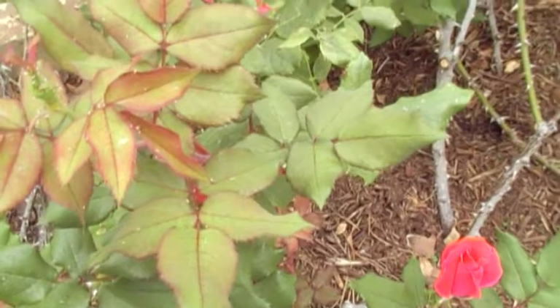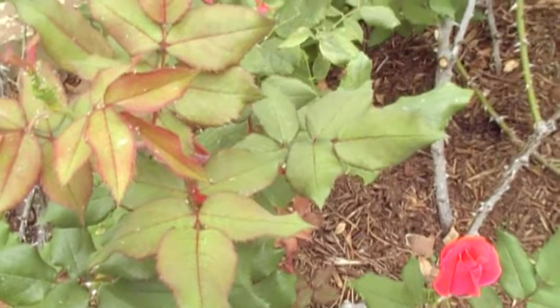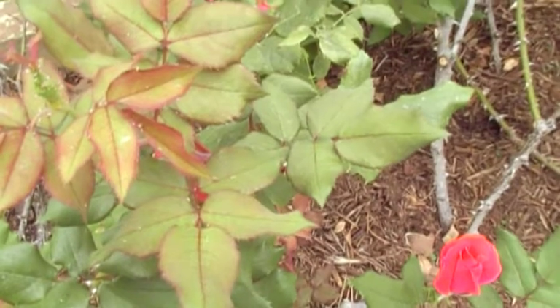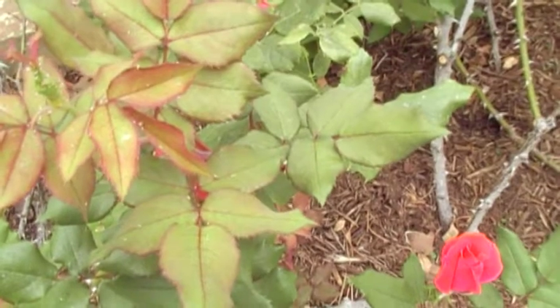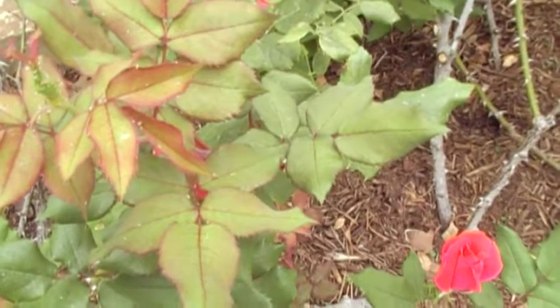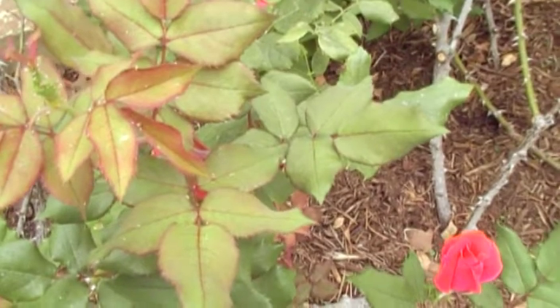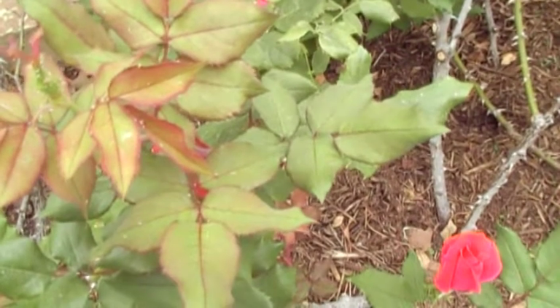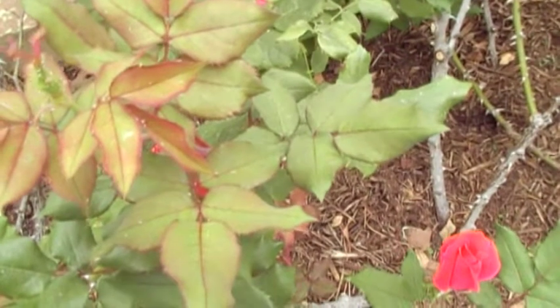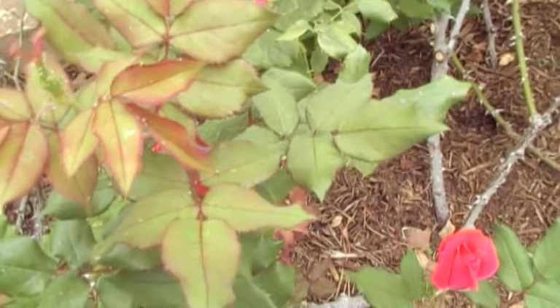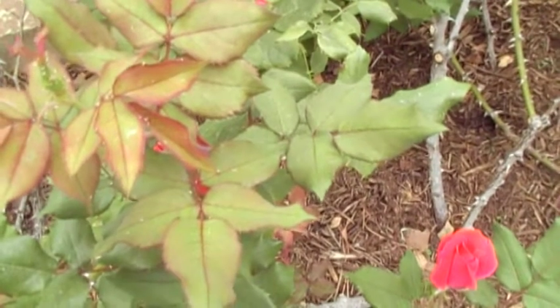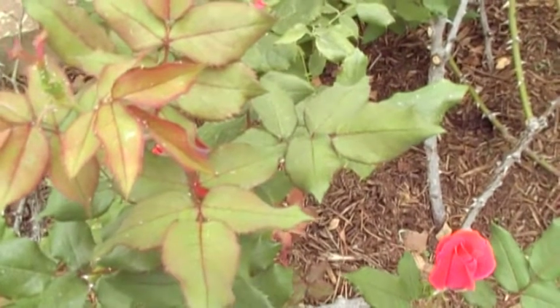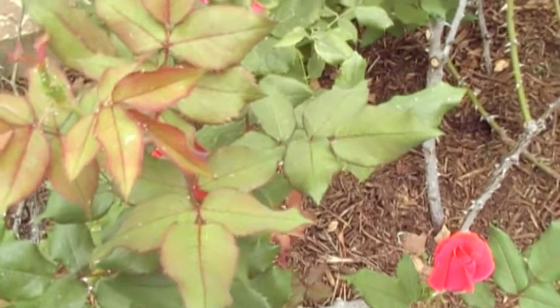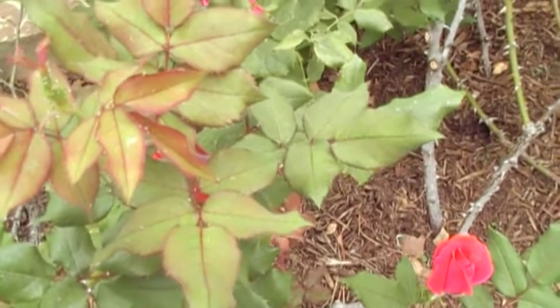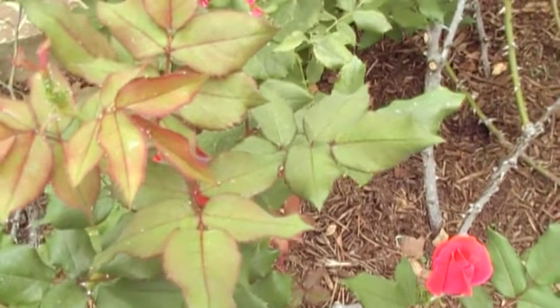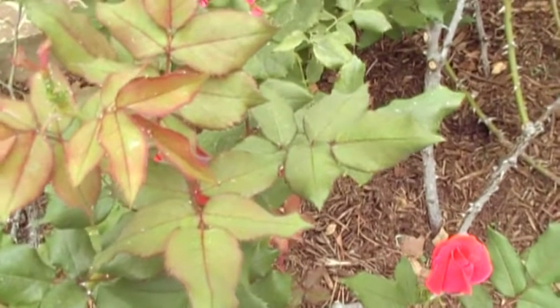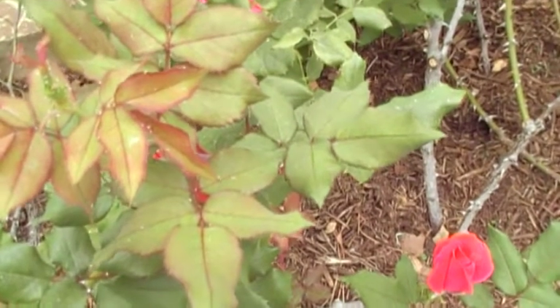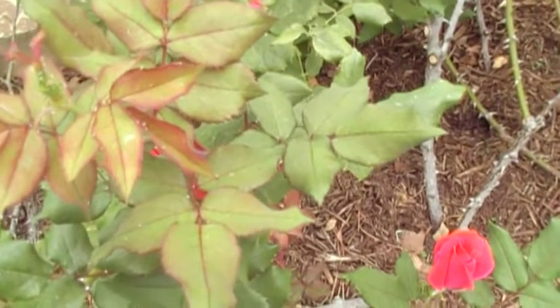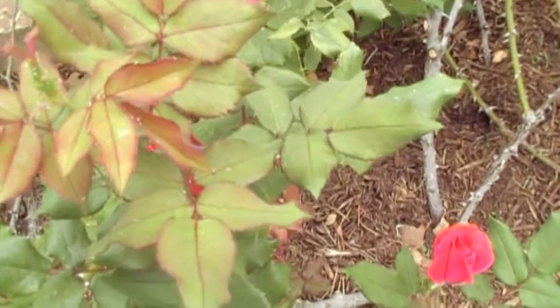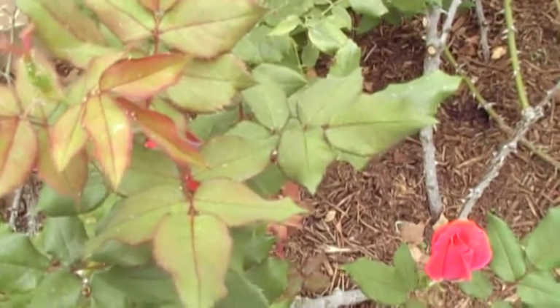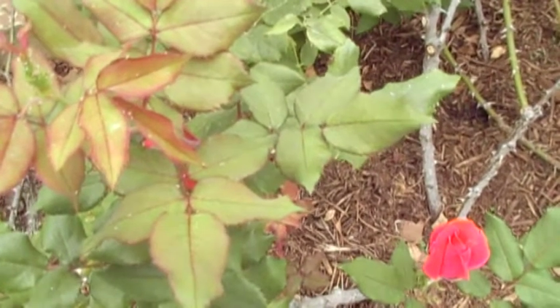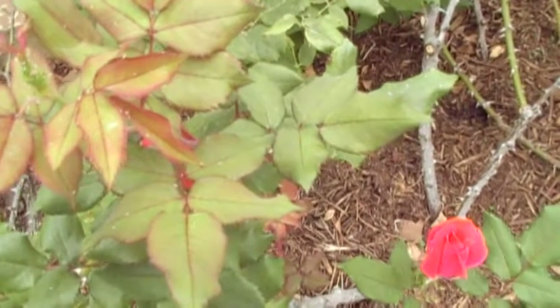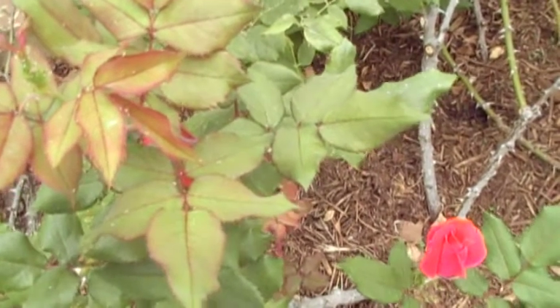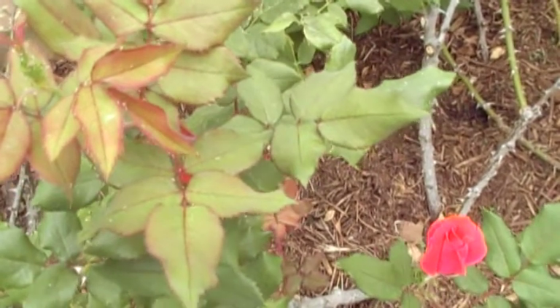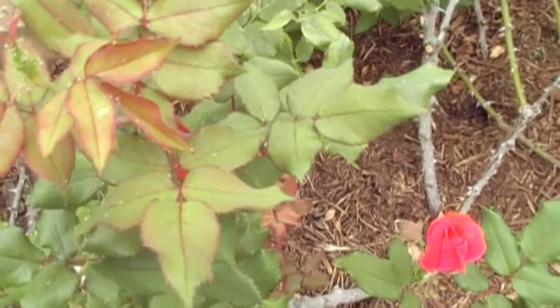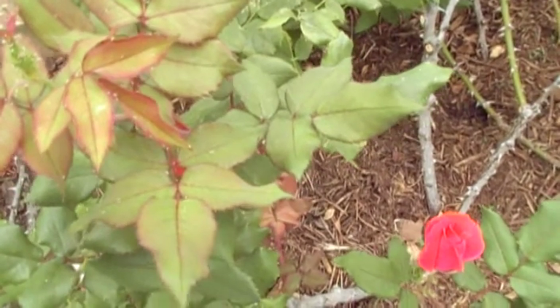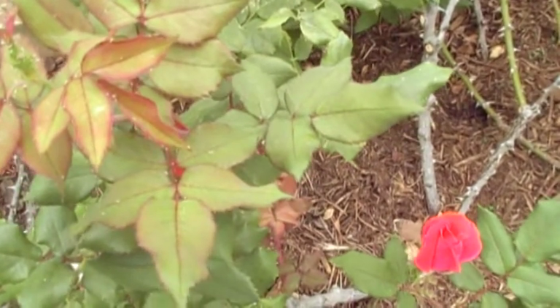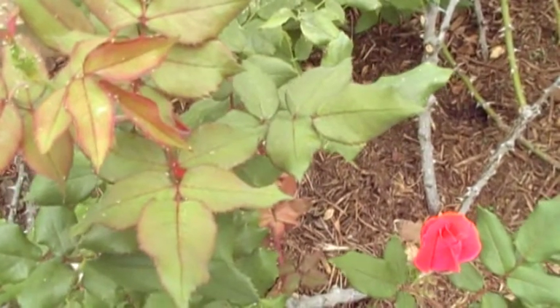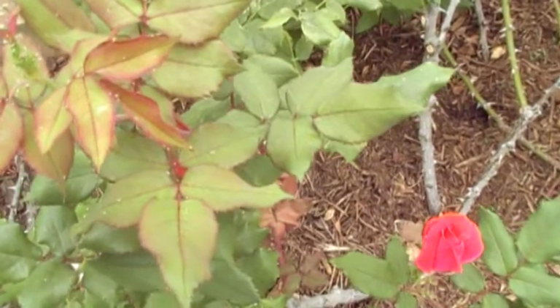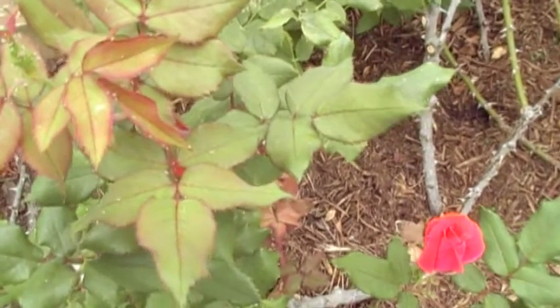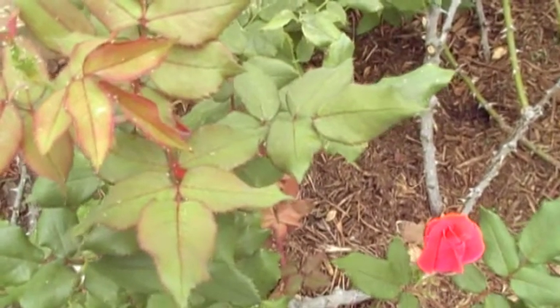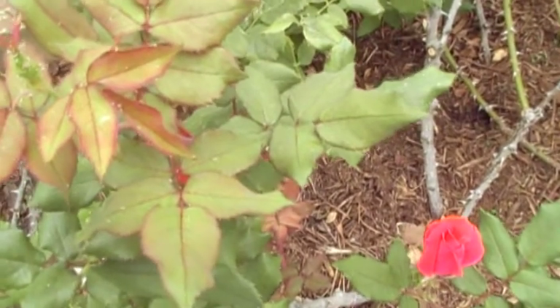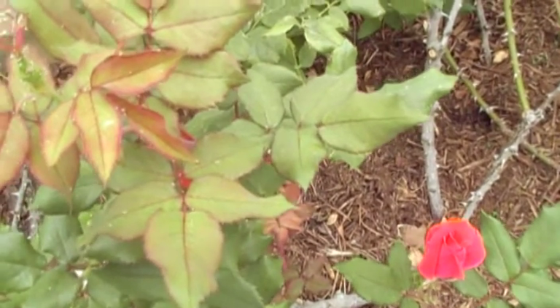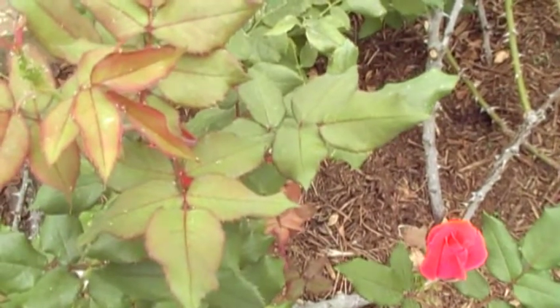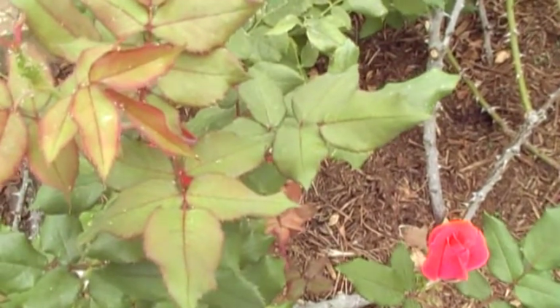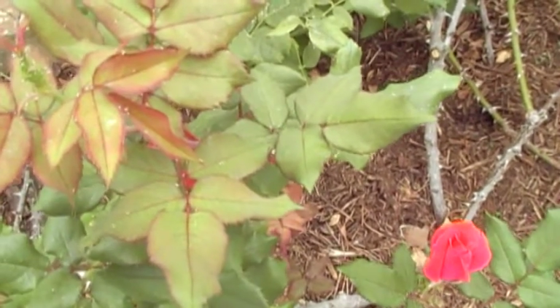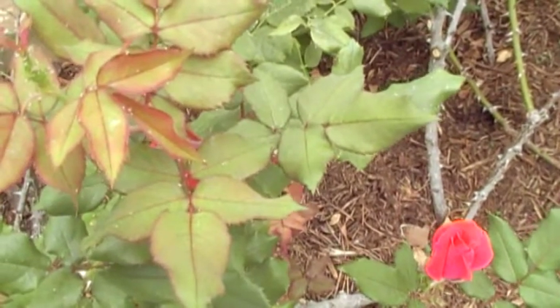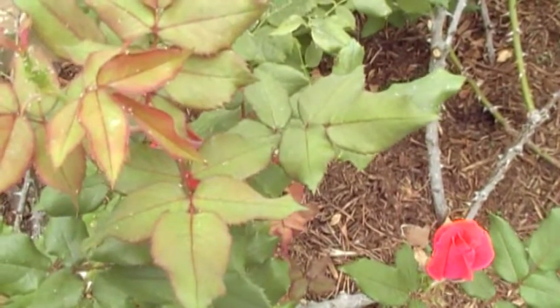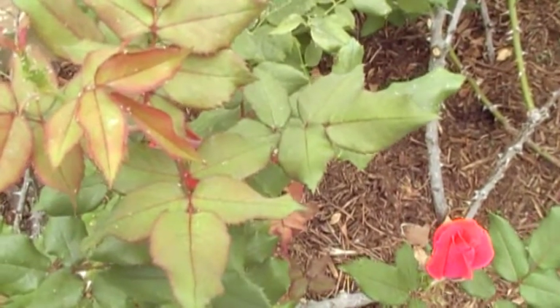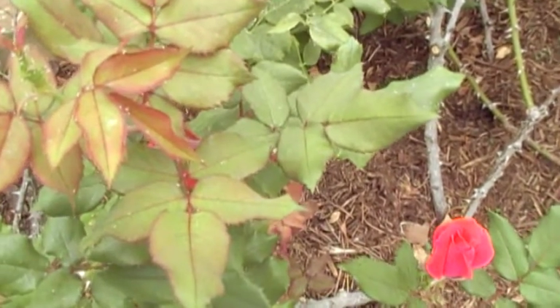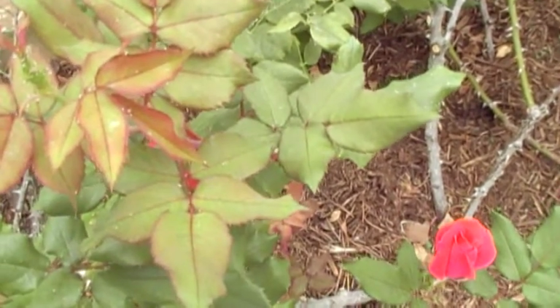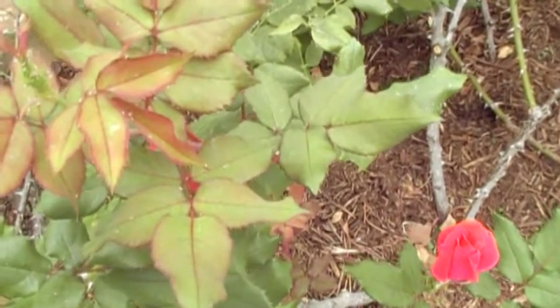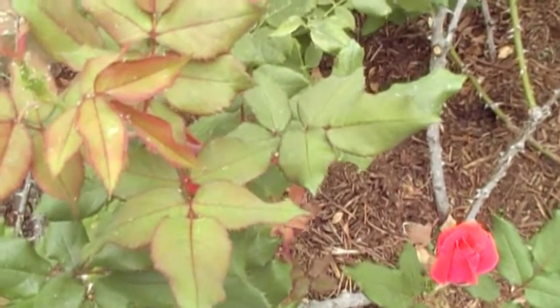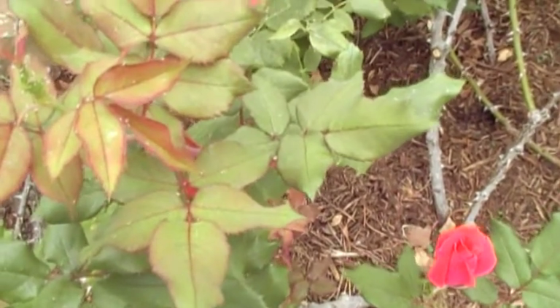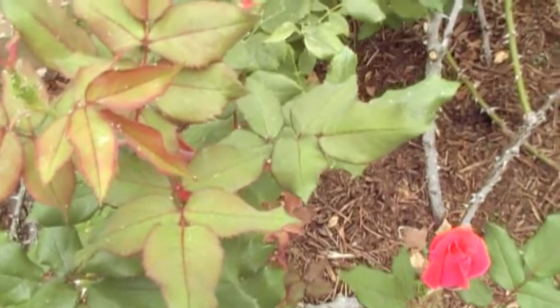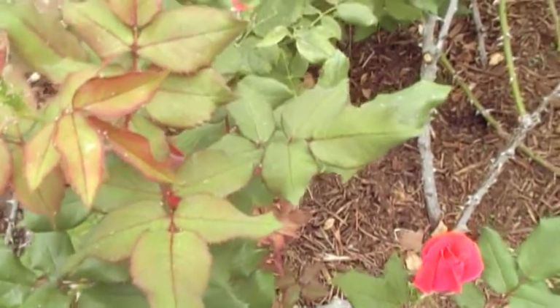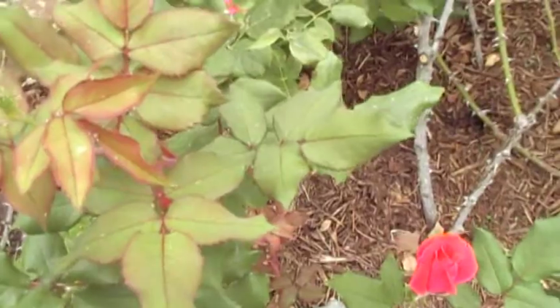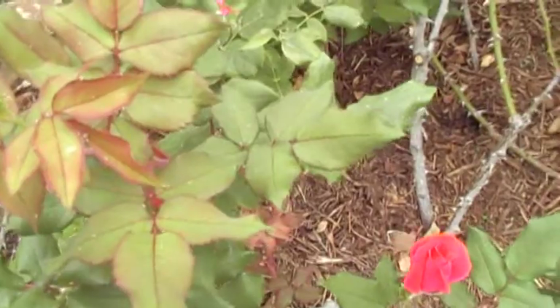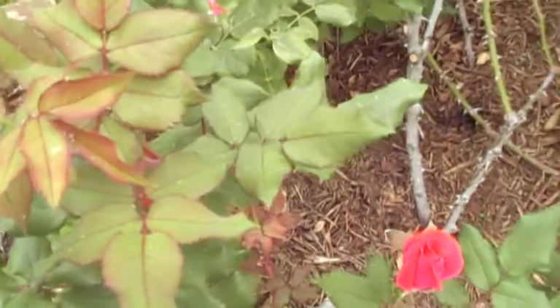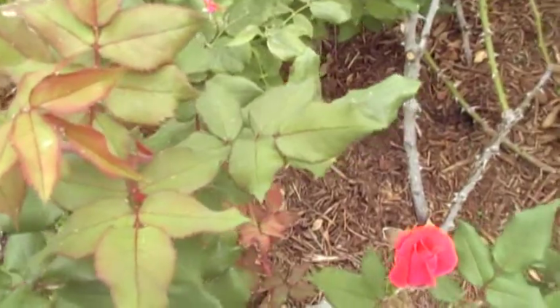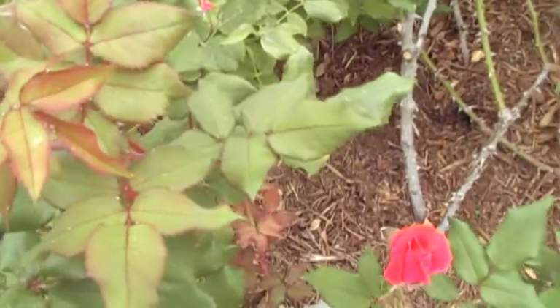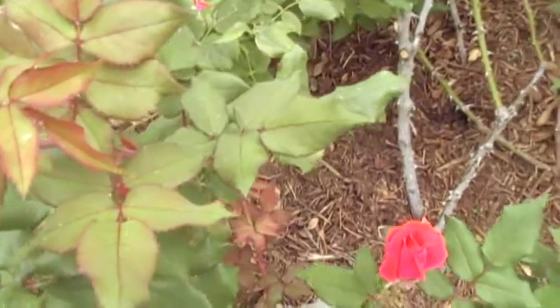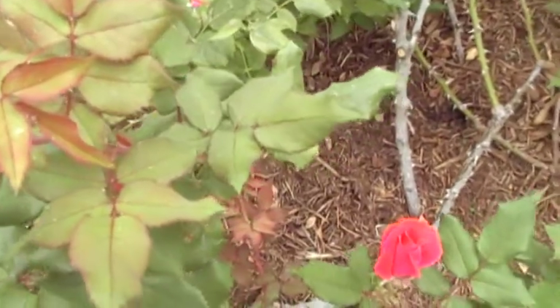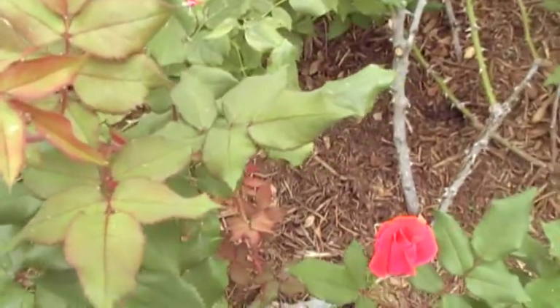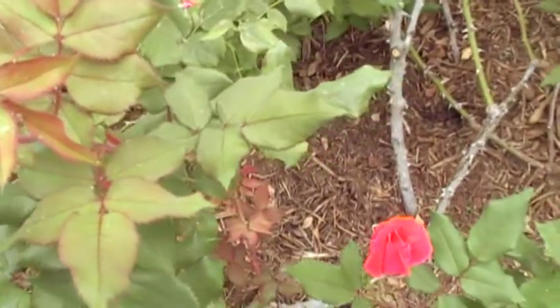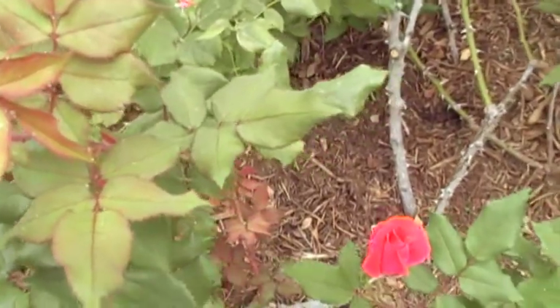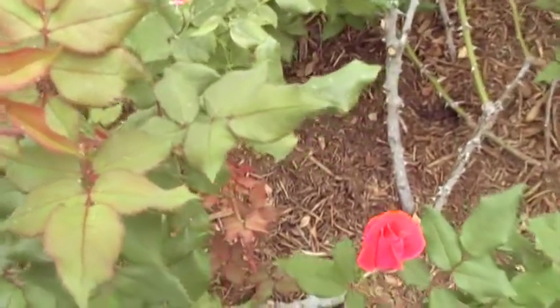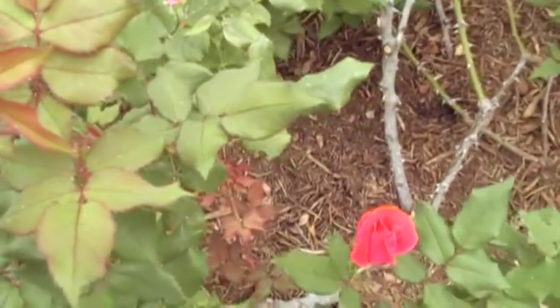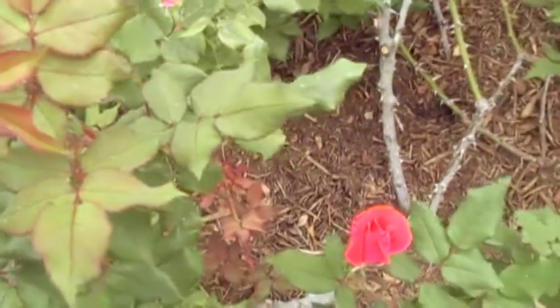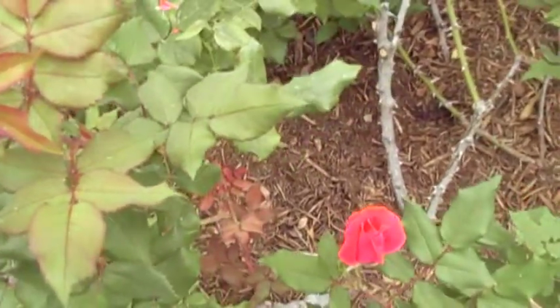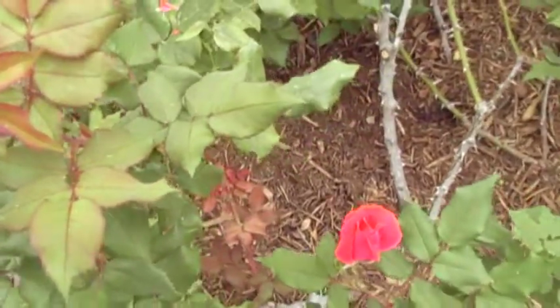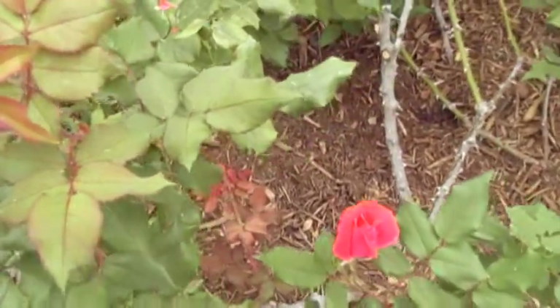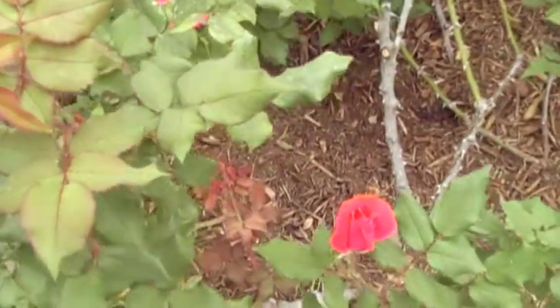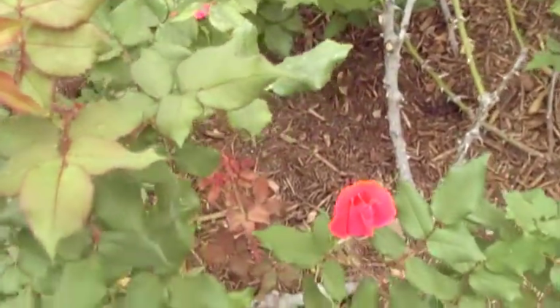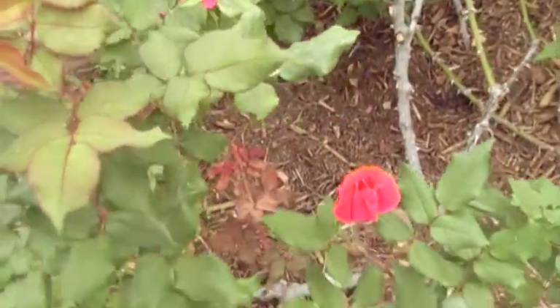Hi, I'm Gene Bosler. I'm in Houston, Texas, and I'm looking at some knockout roses.